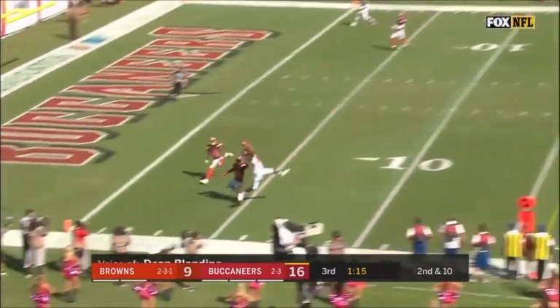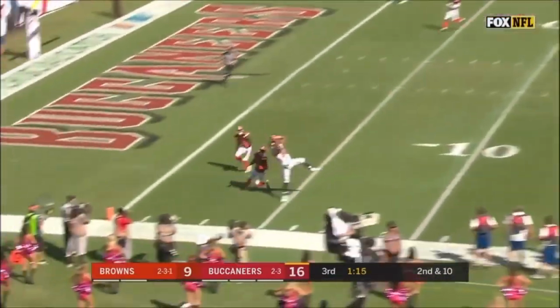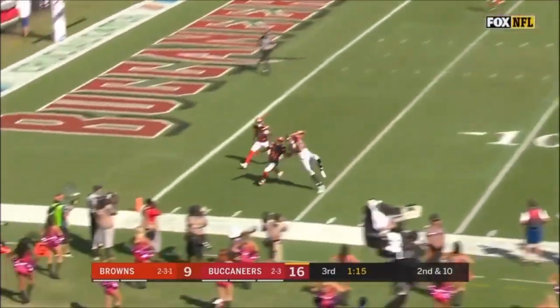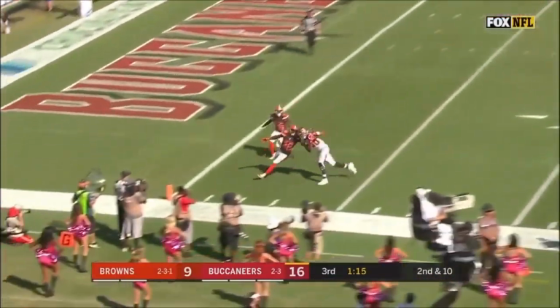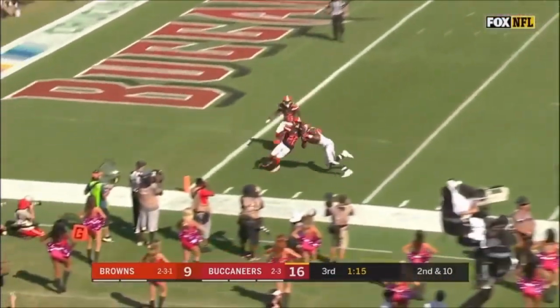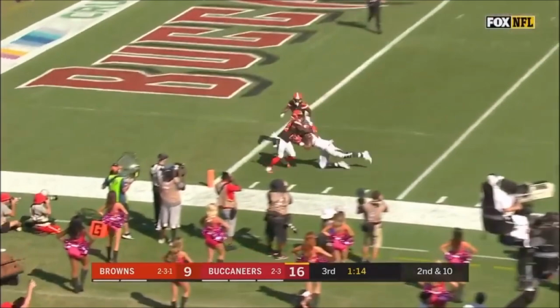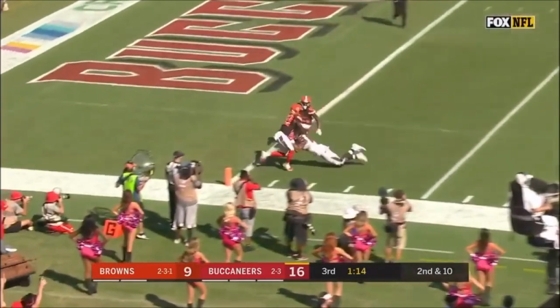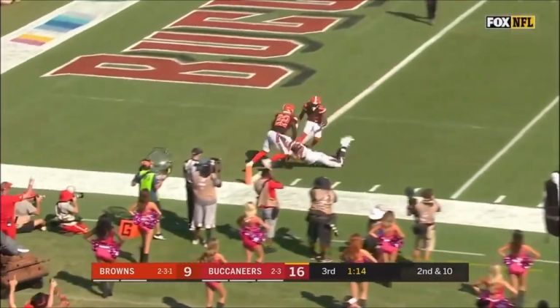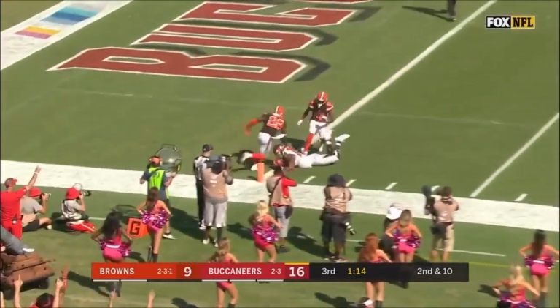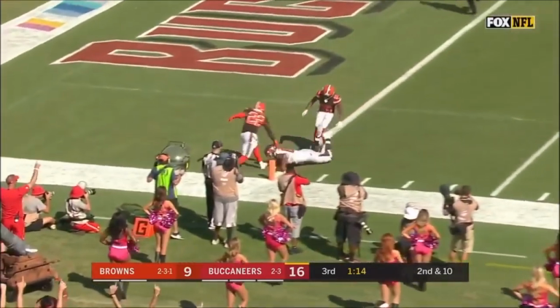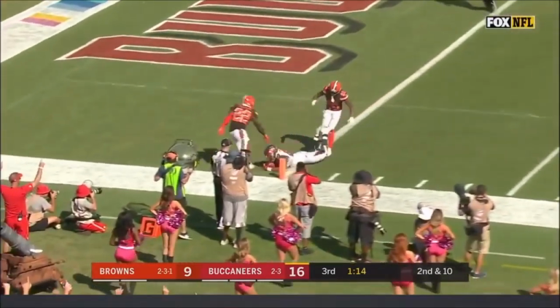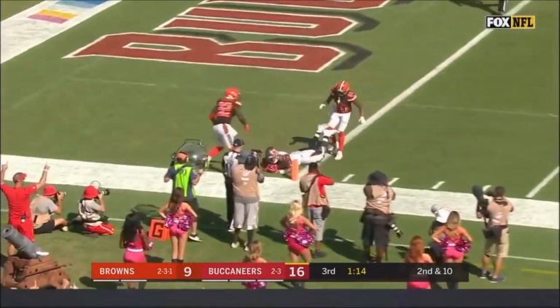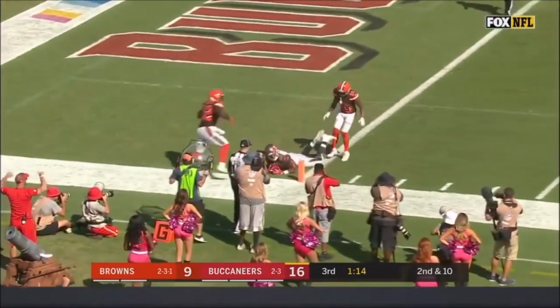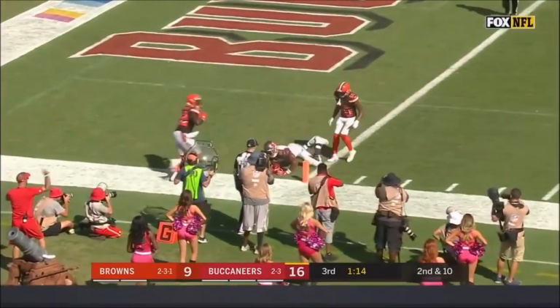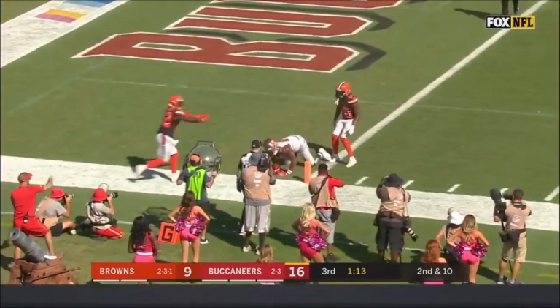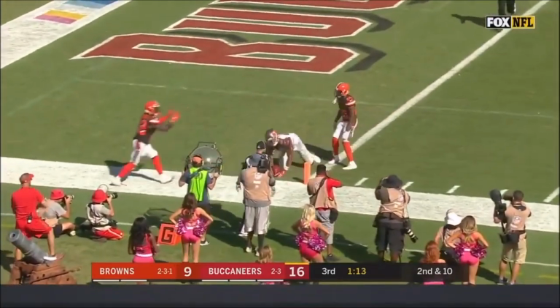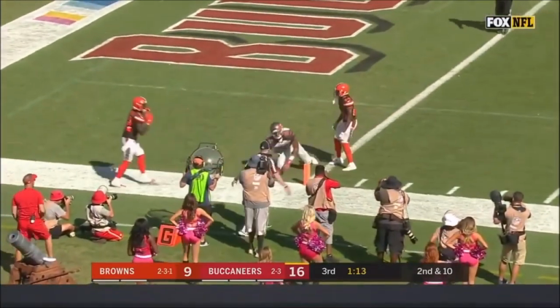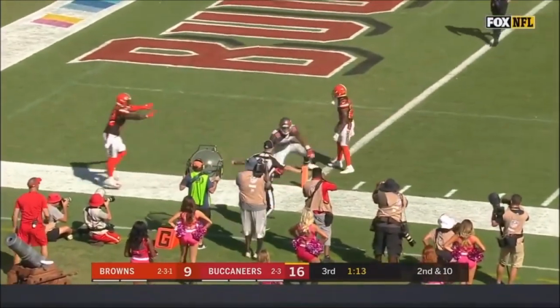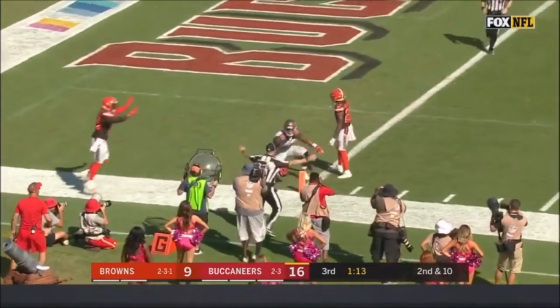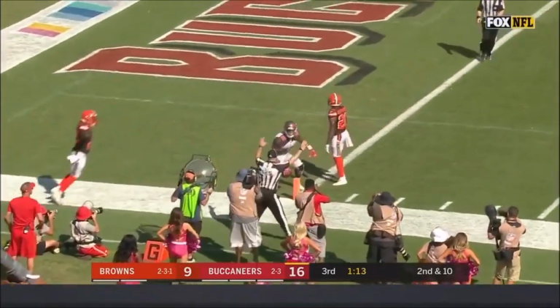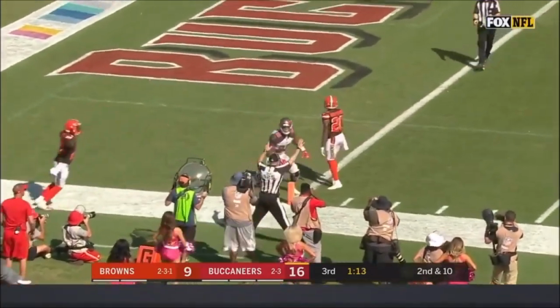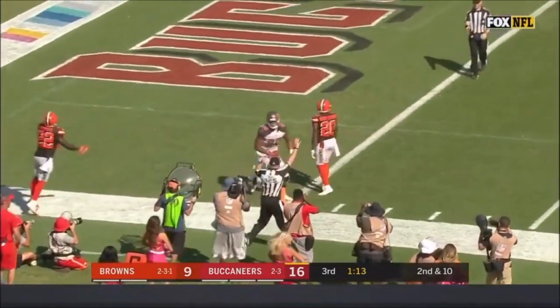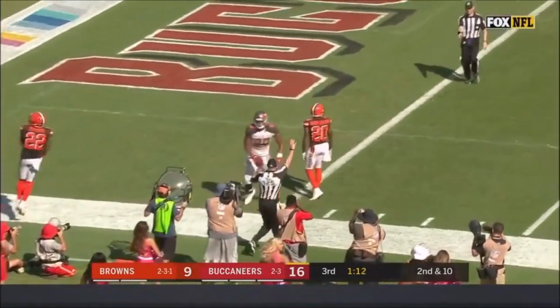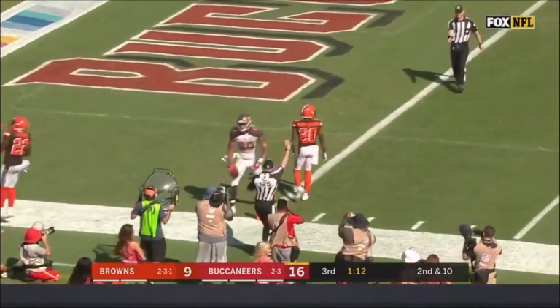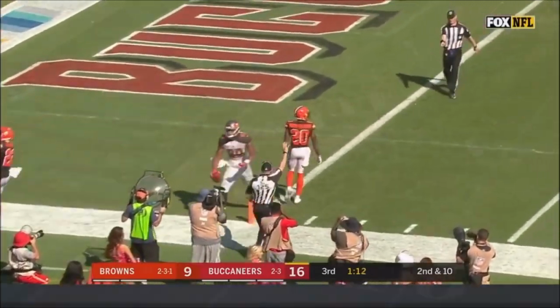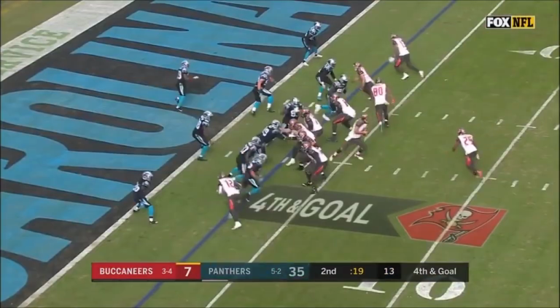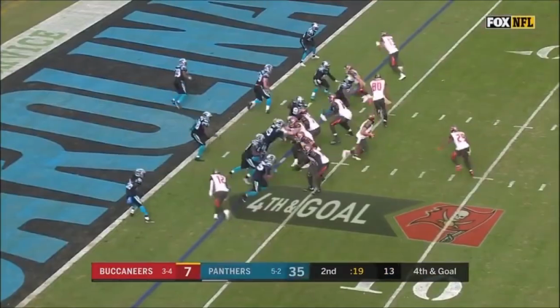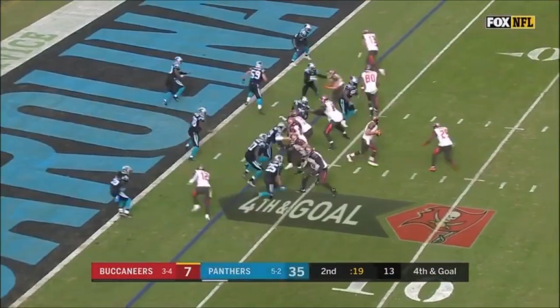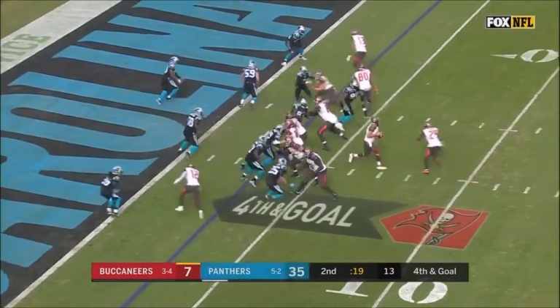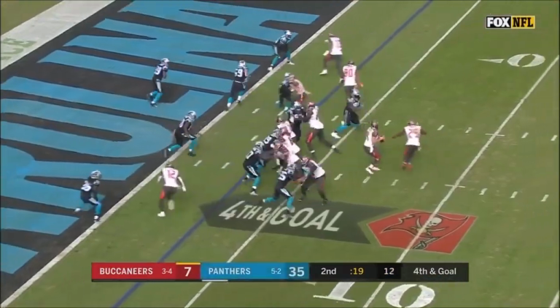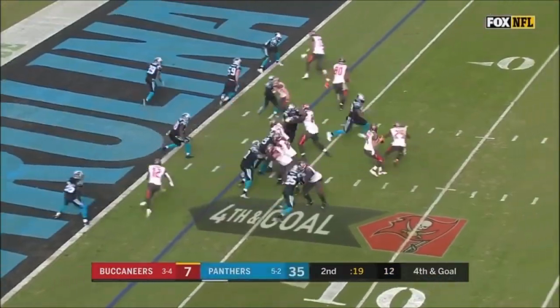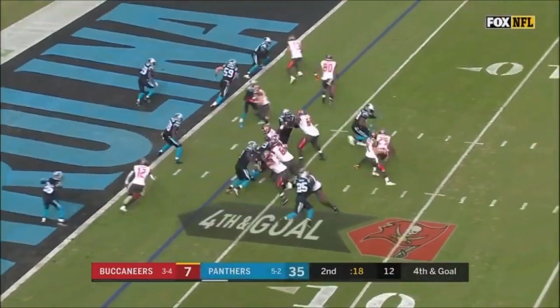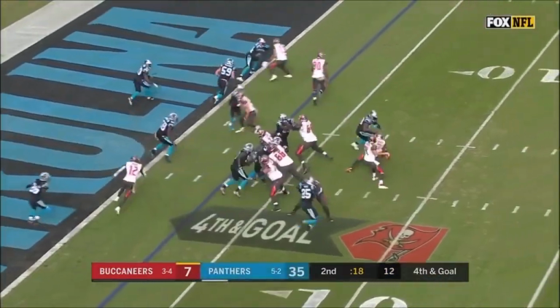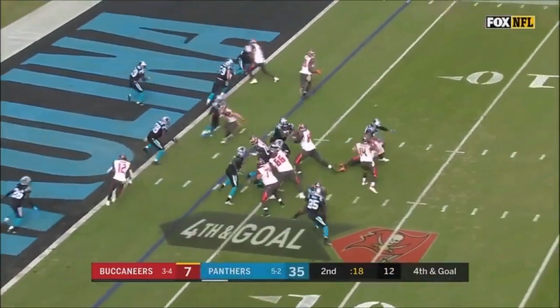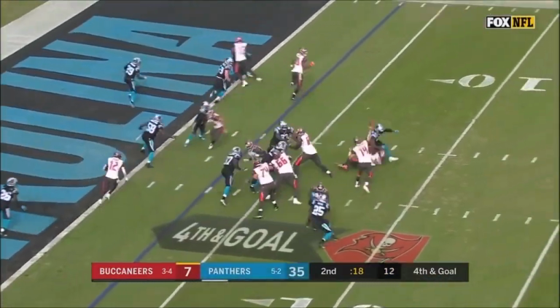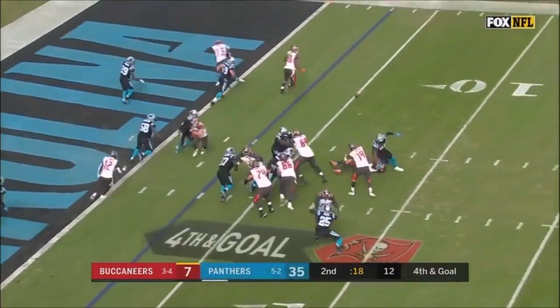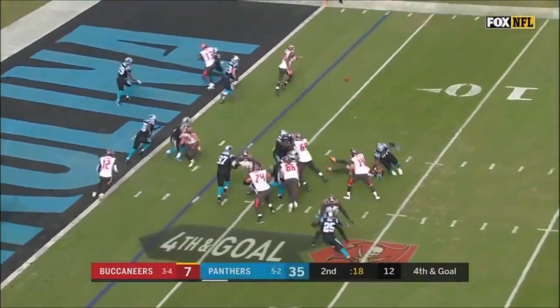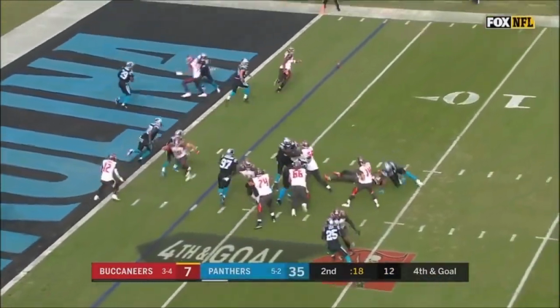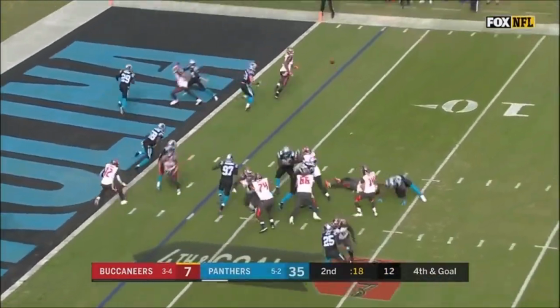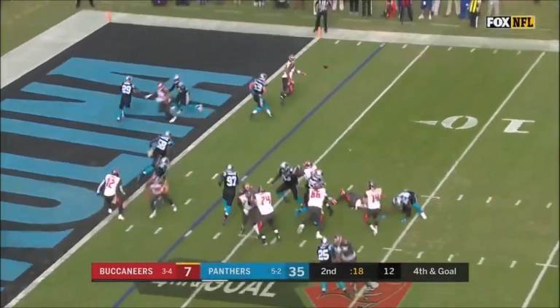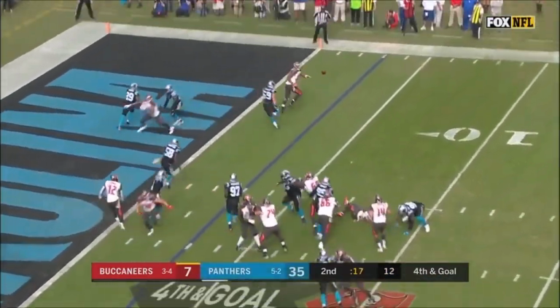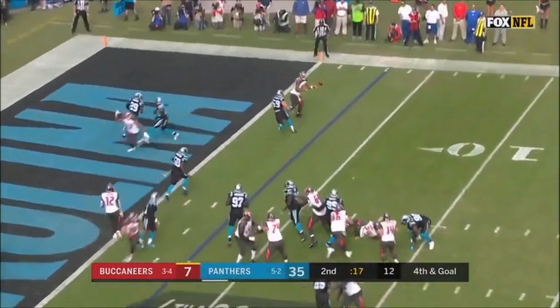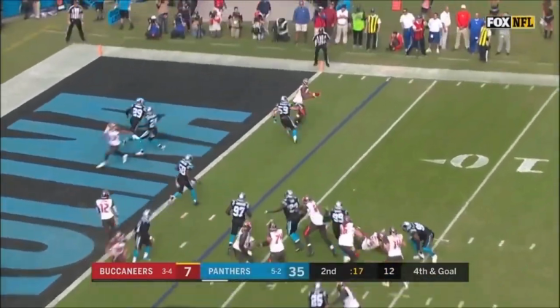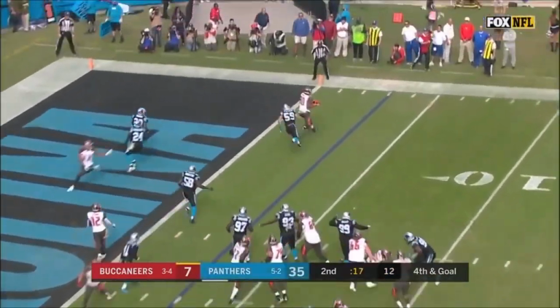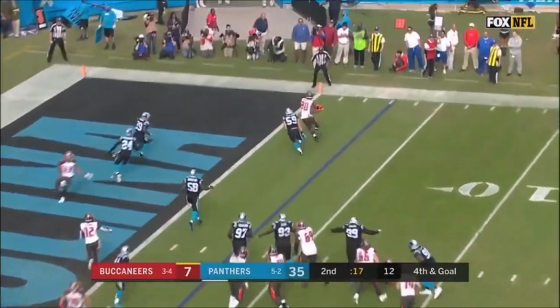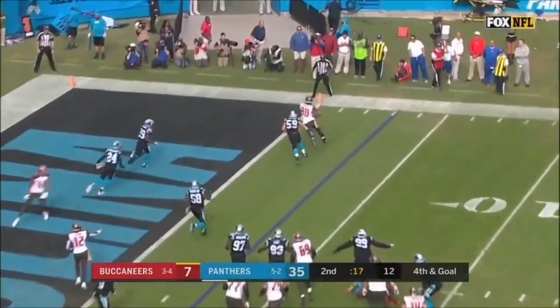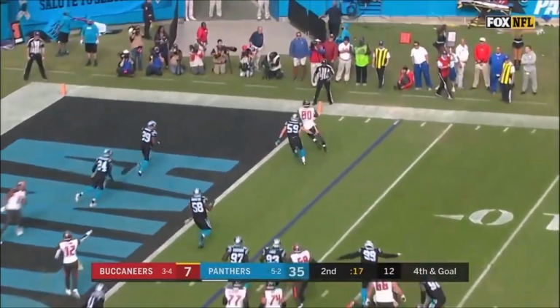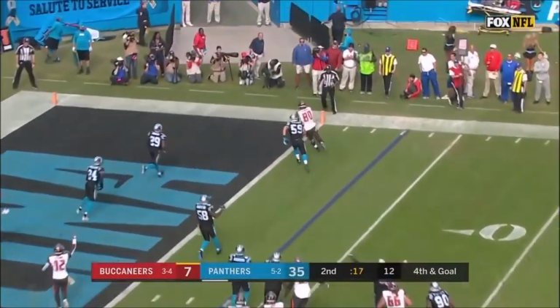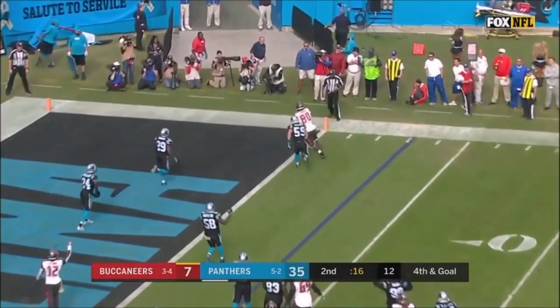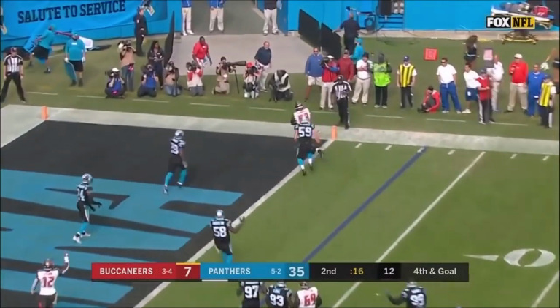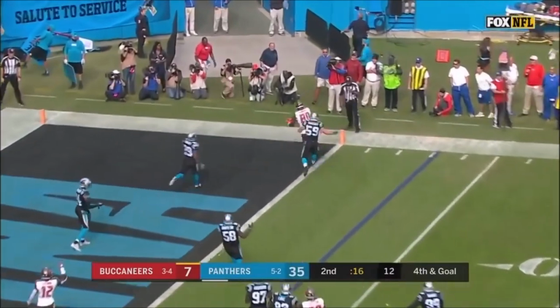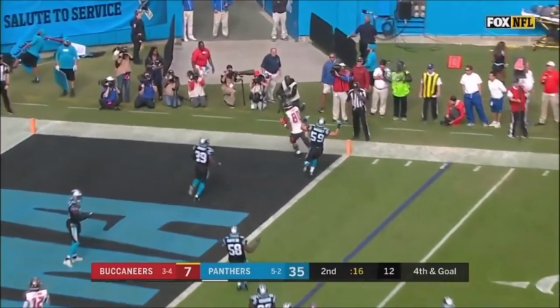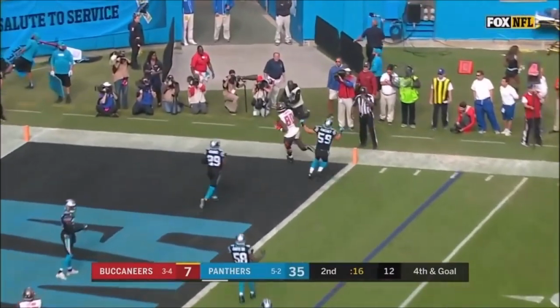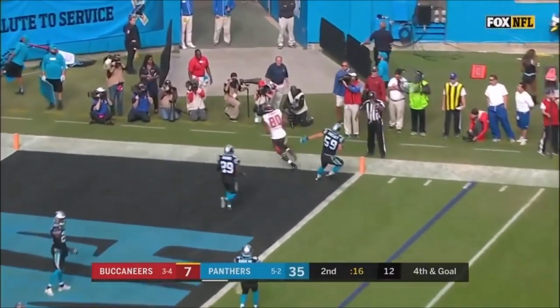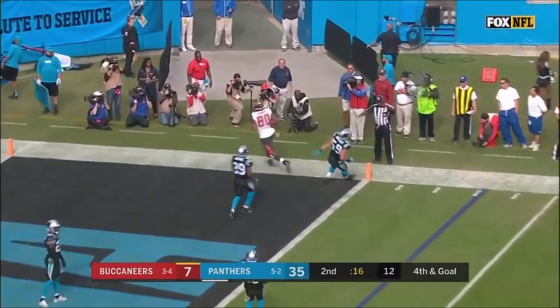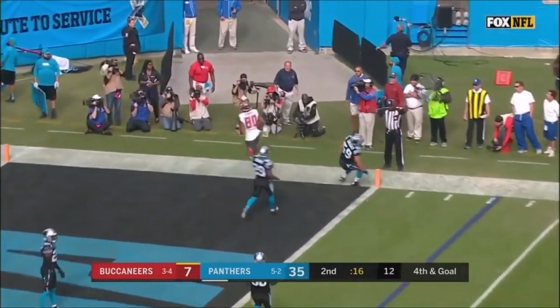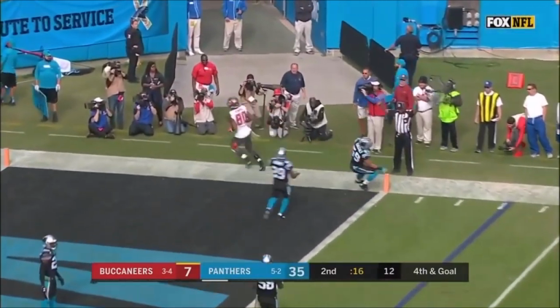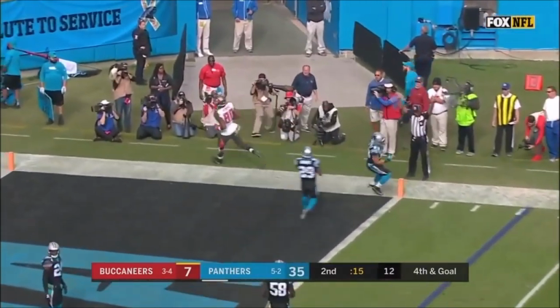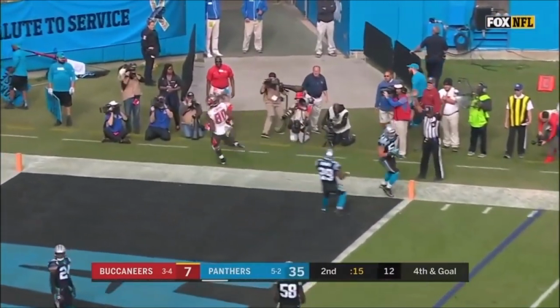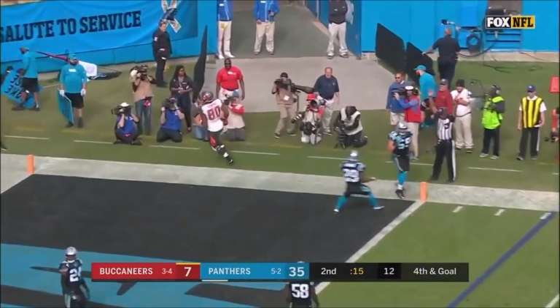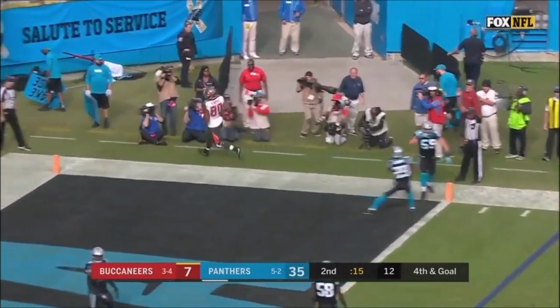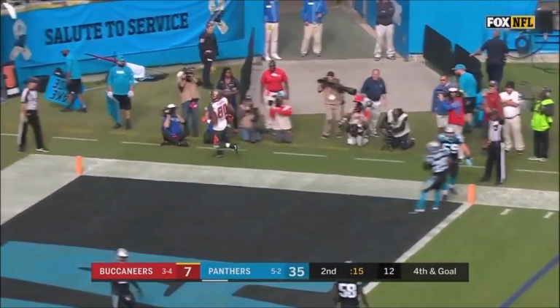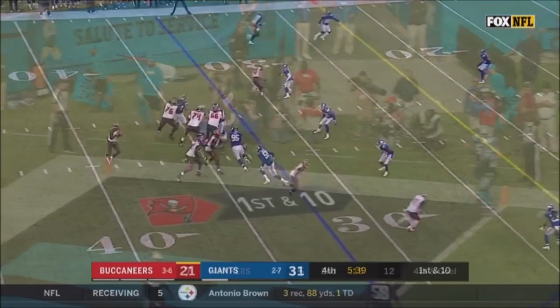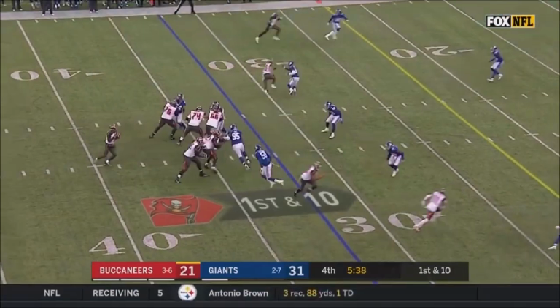There's a pass — Jameis Winston completes it to Mike Evans. Let's Patrick throw — it's O.J. Howard, his second.